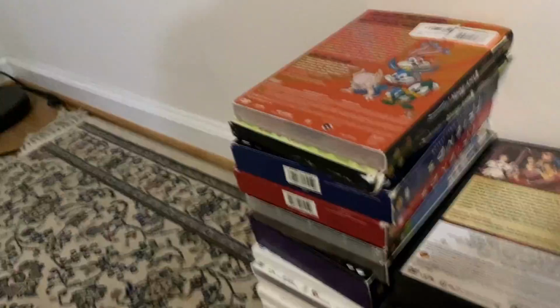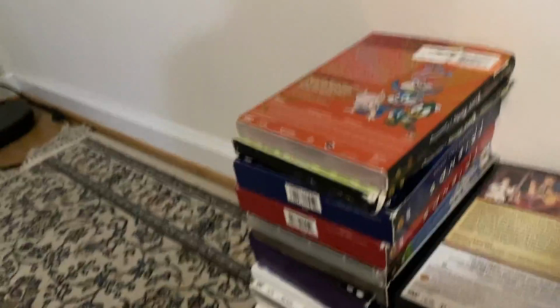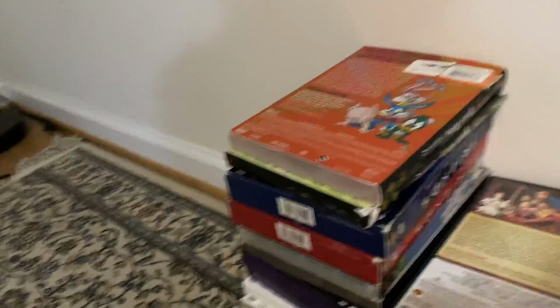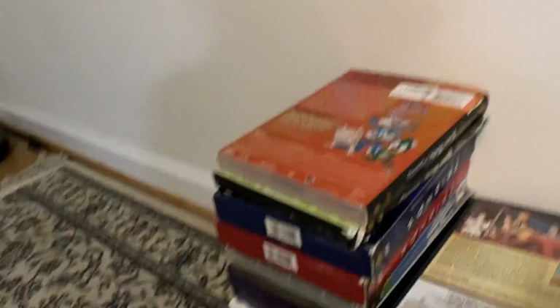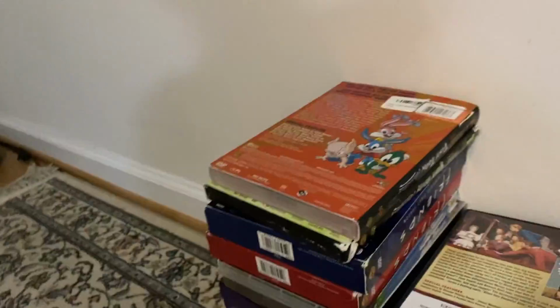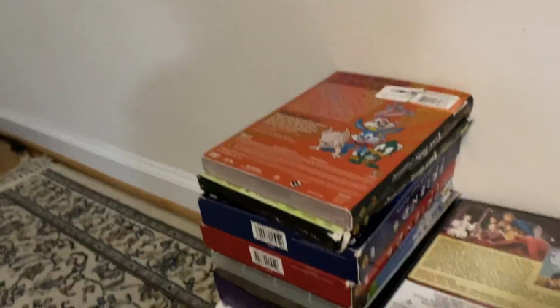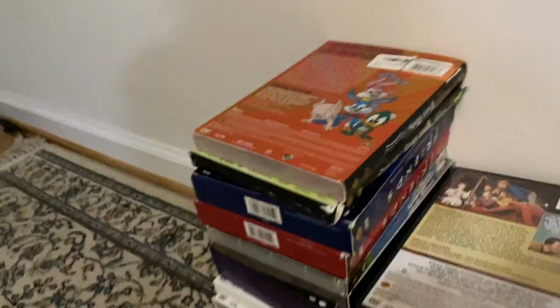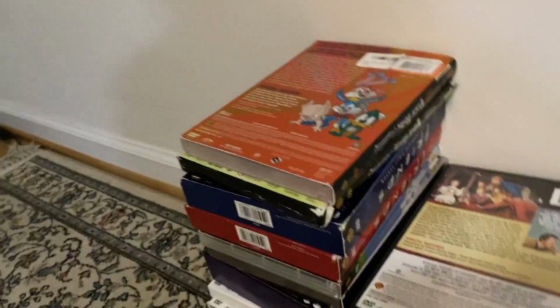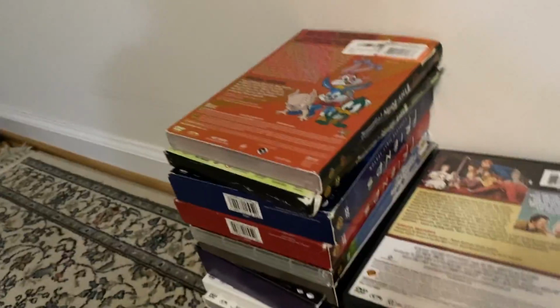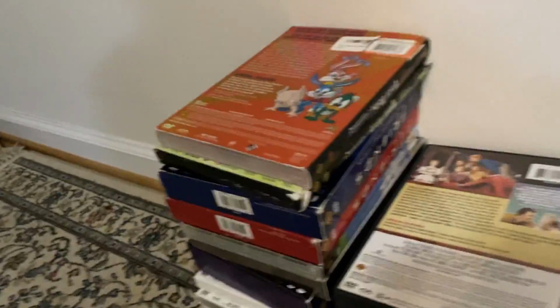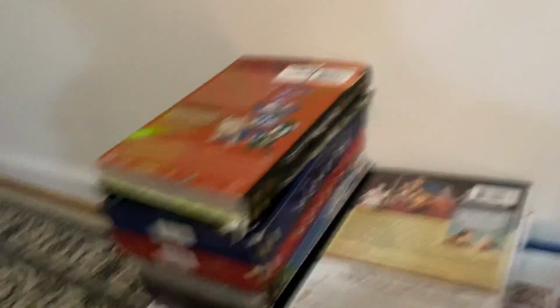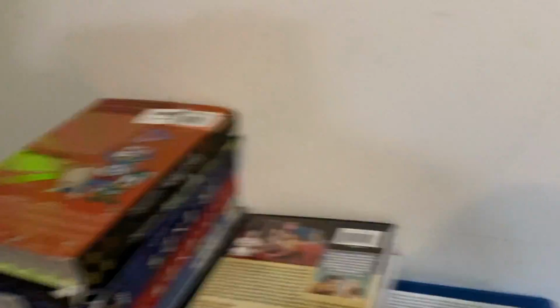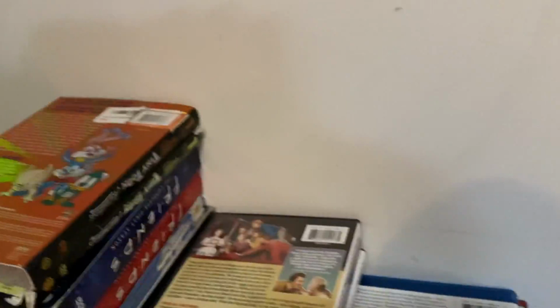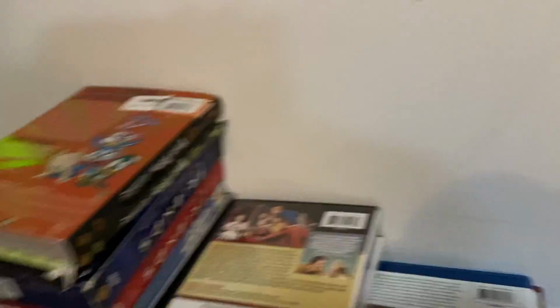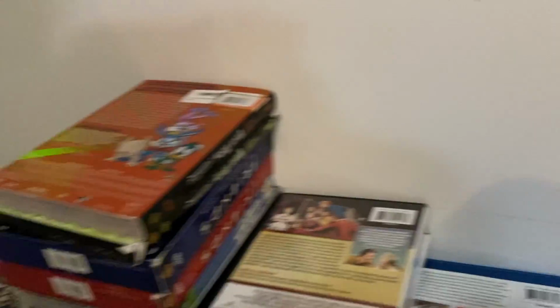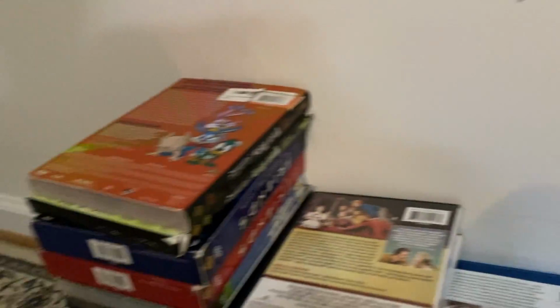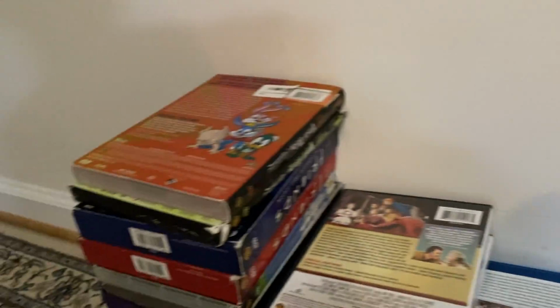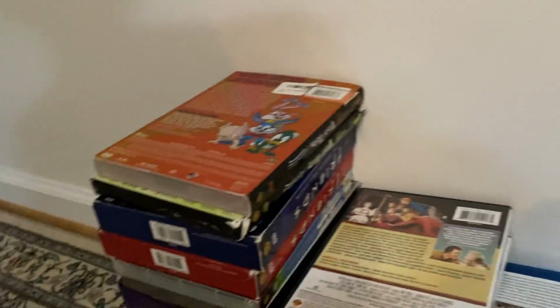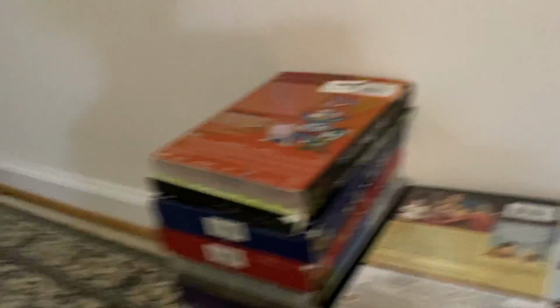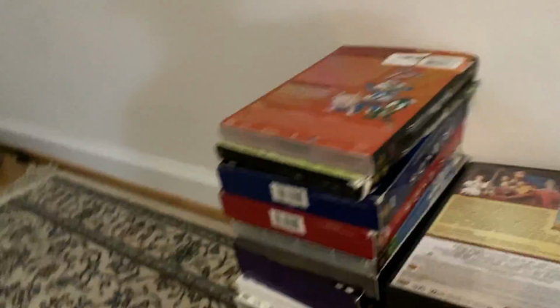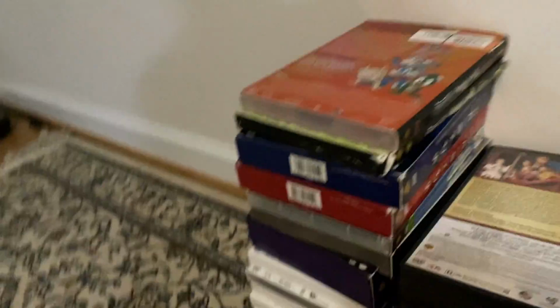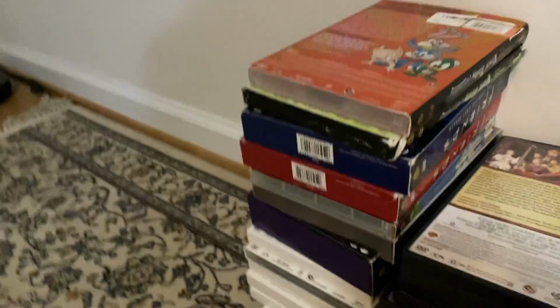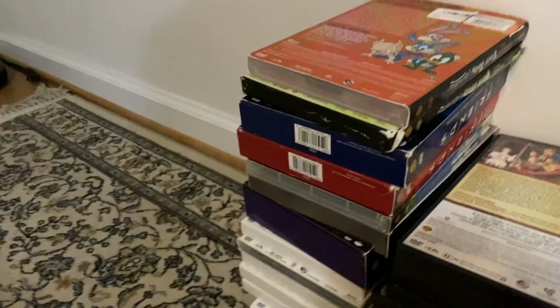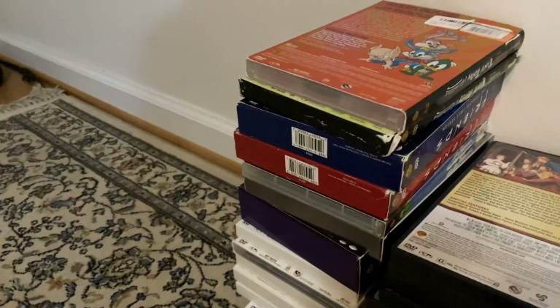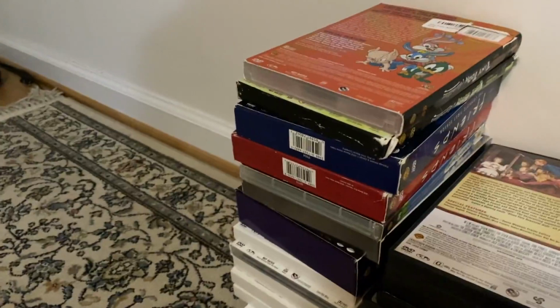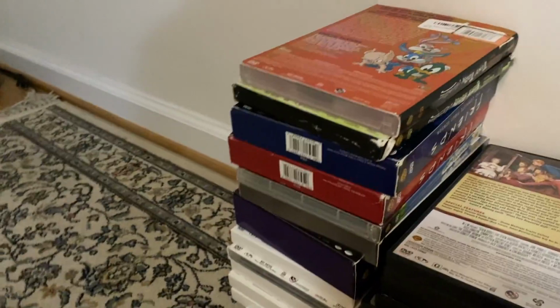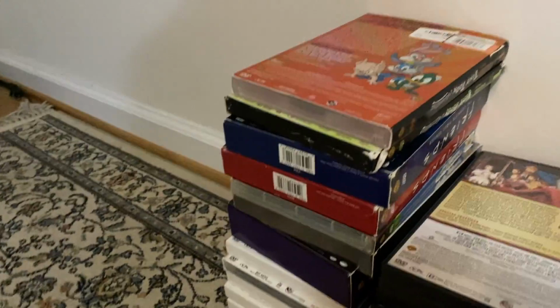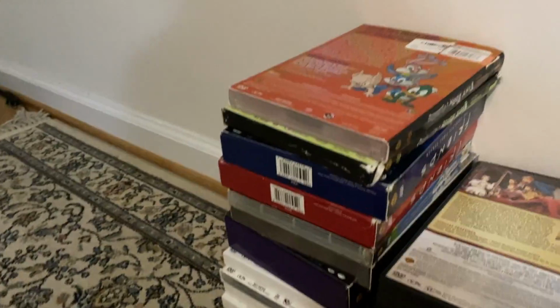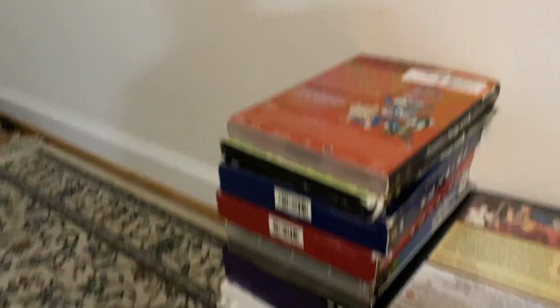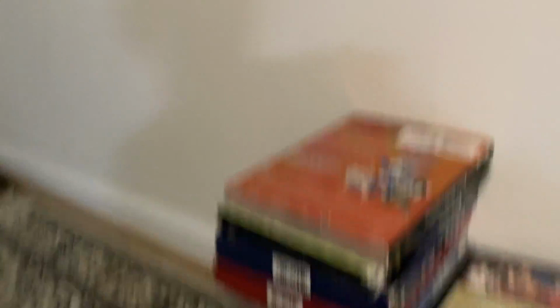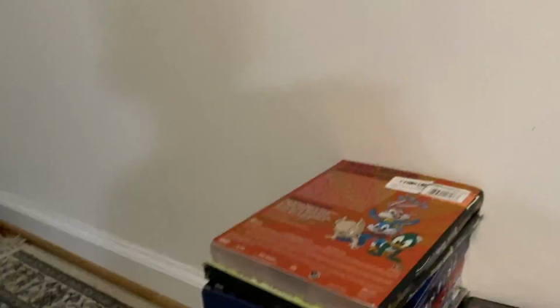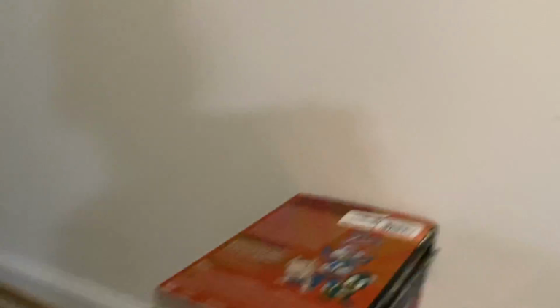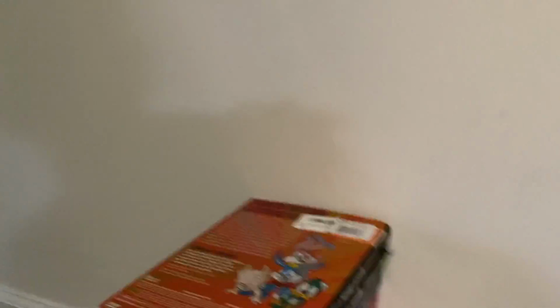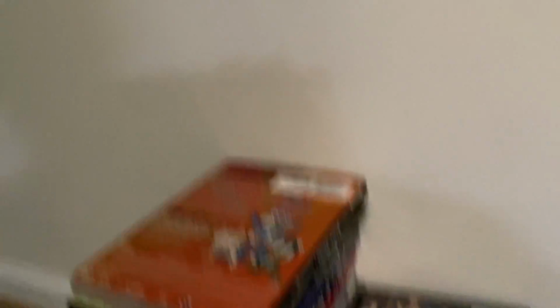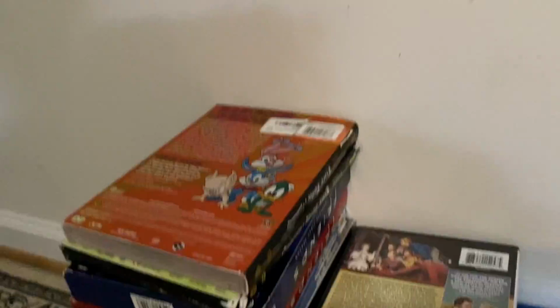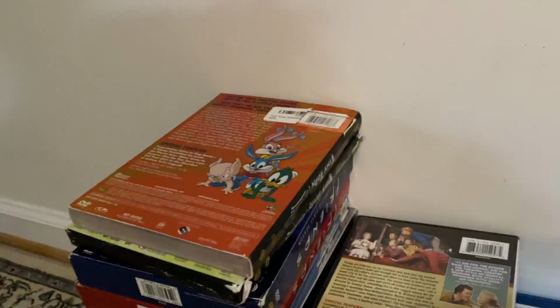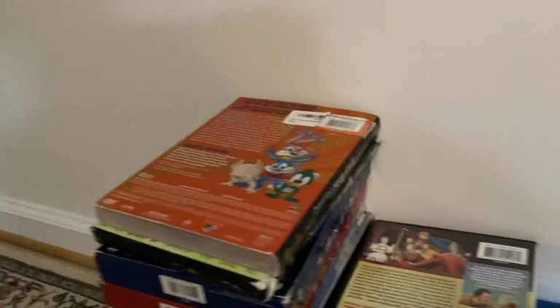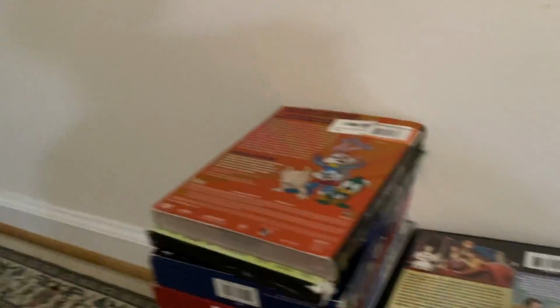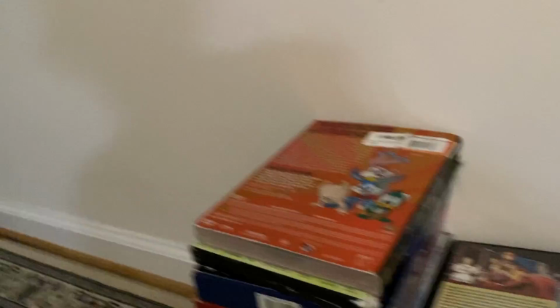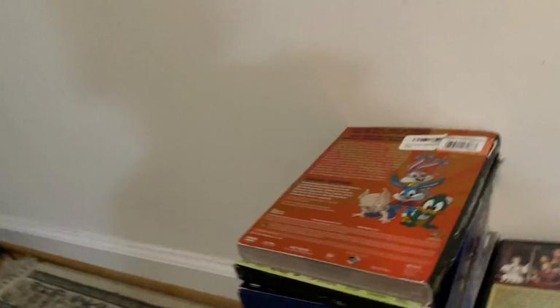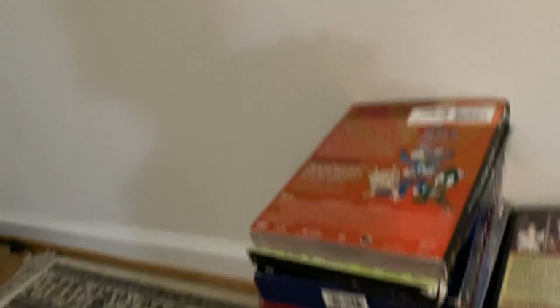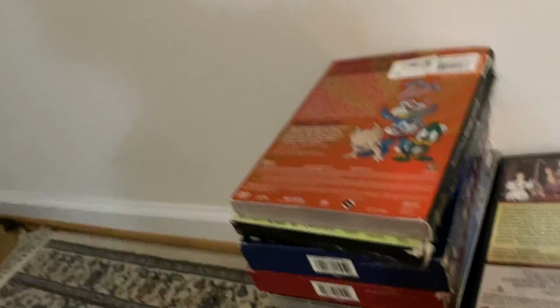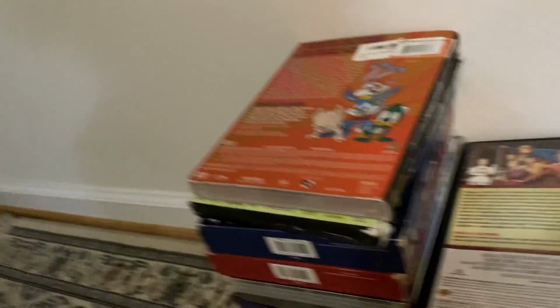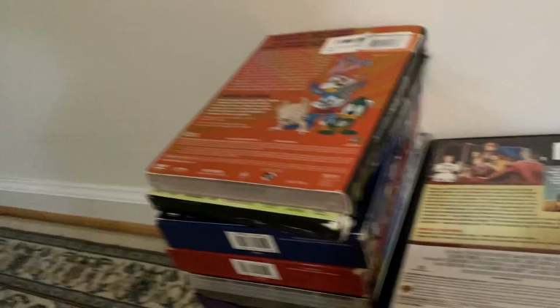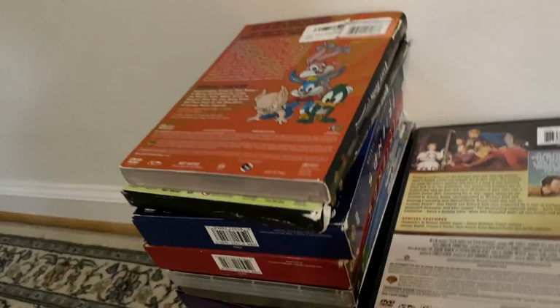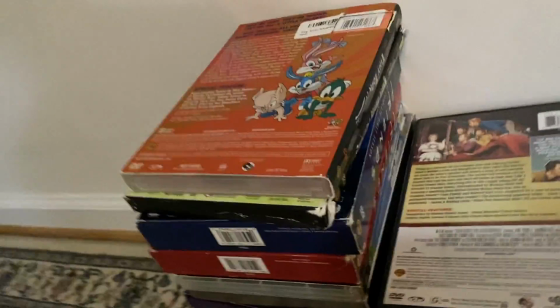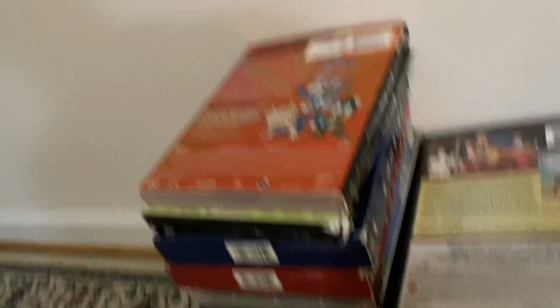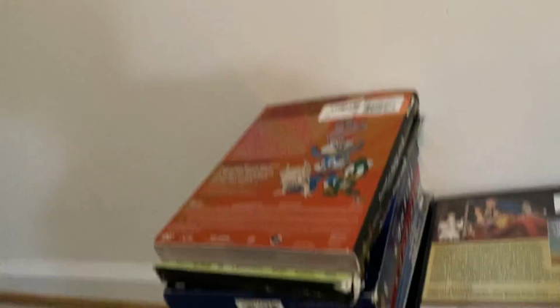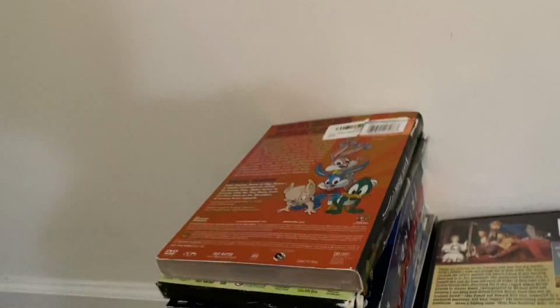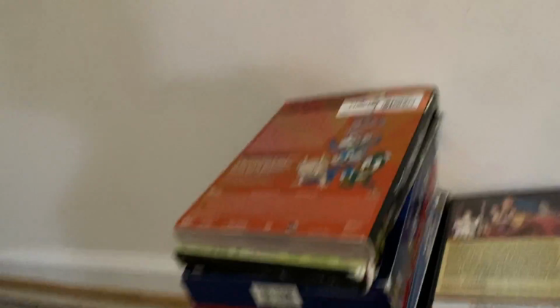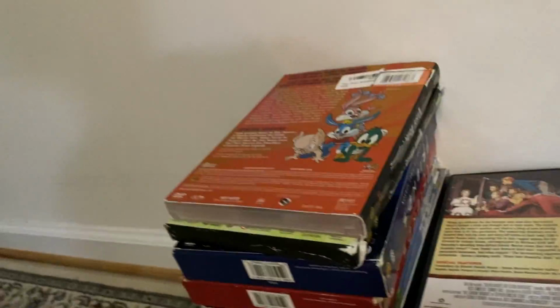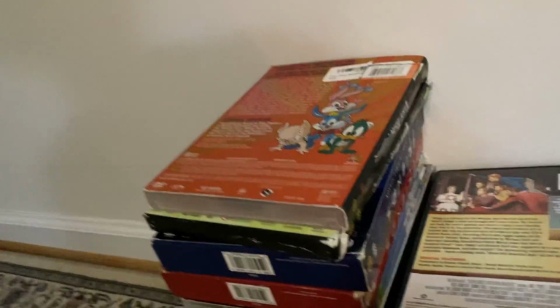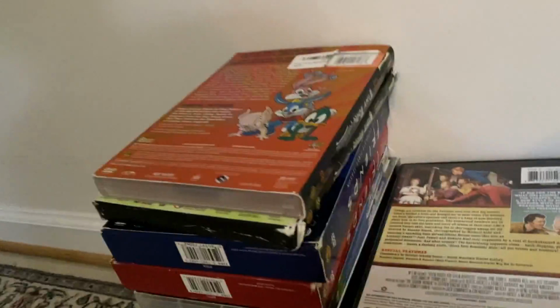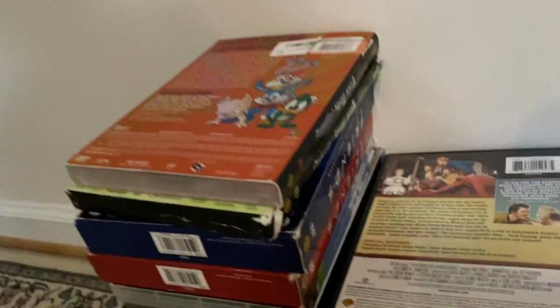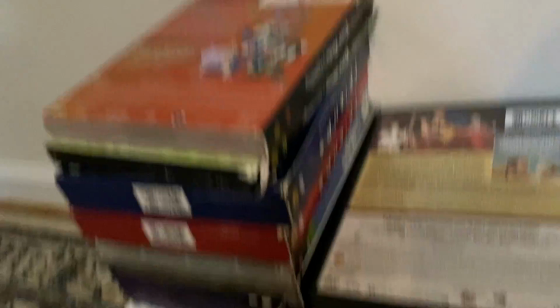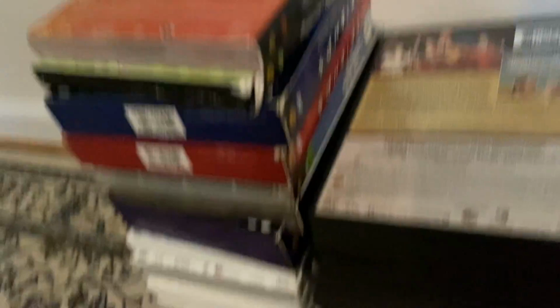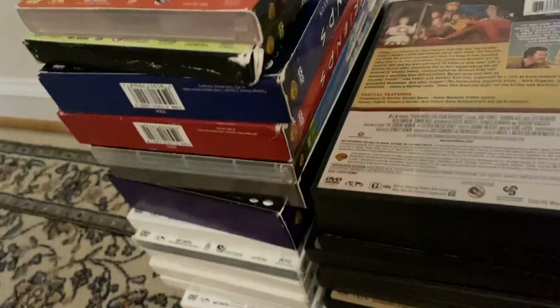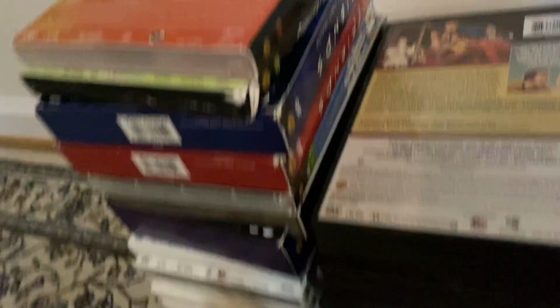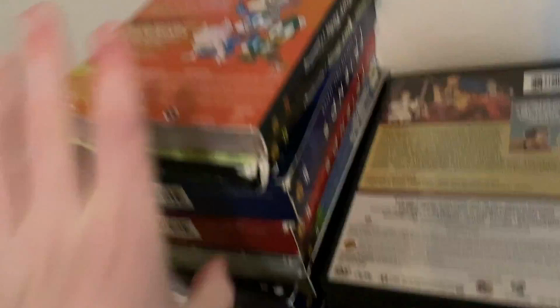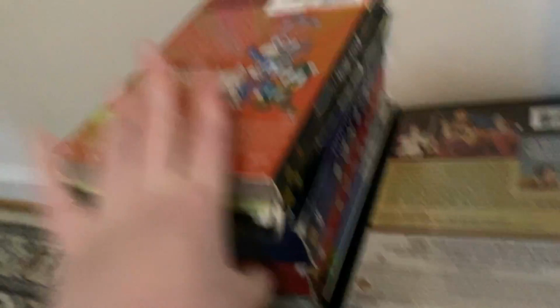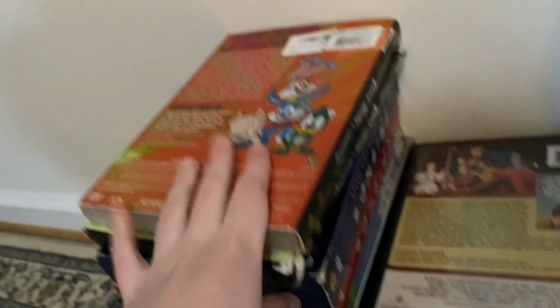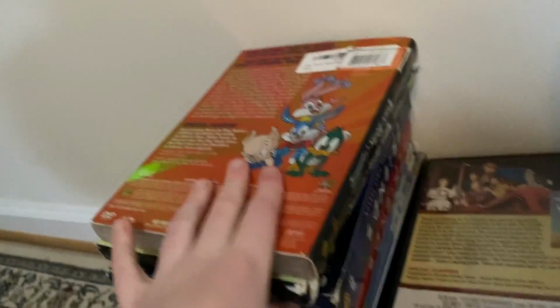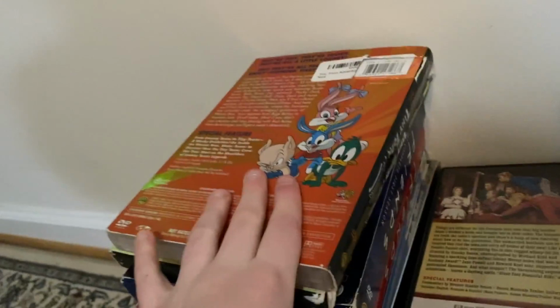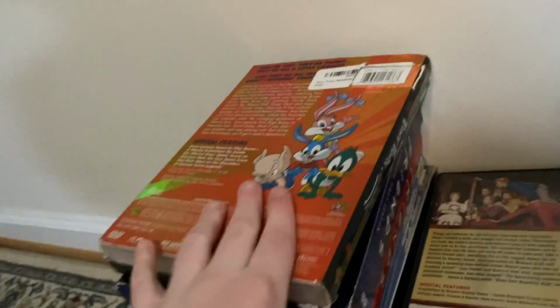Hey guys, welcome back. This is going to be part two of my Warner Brothers DVD and Blu-ray collection. So let's get started.